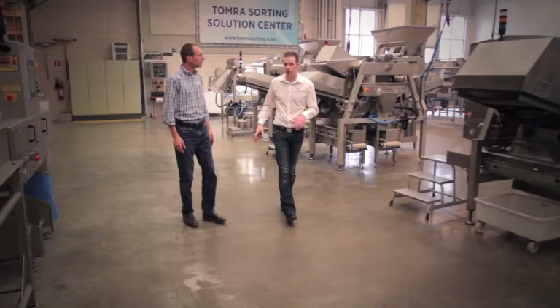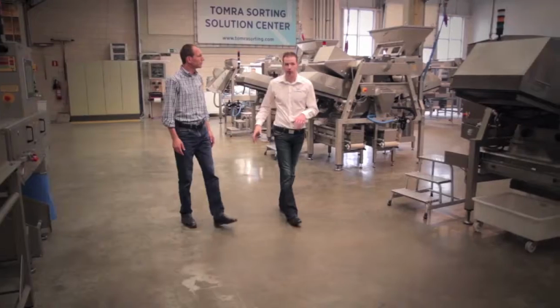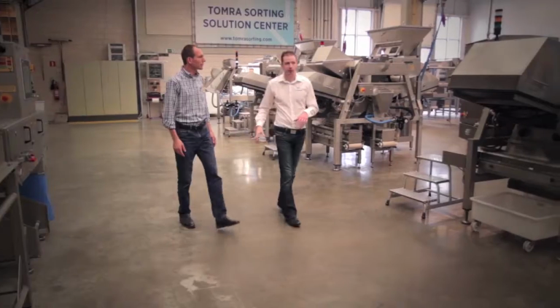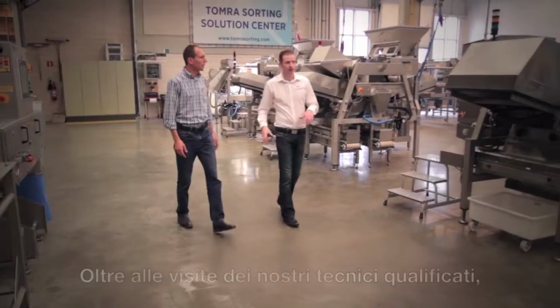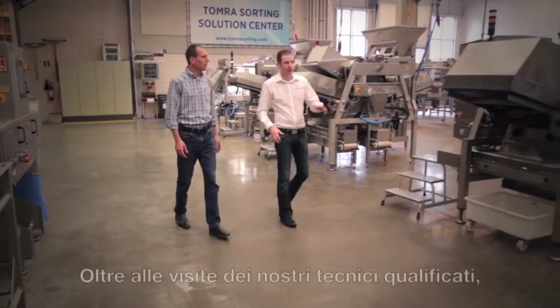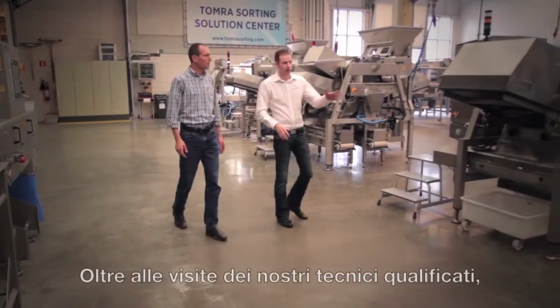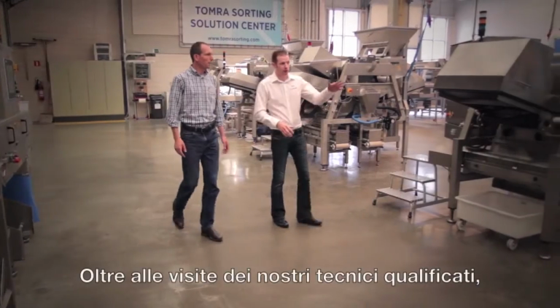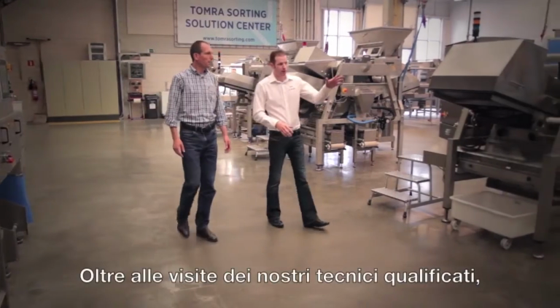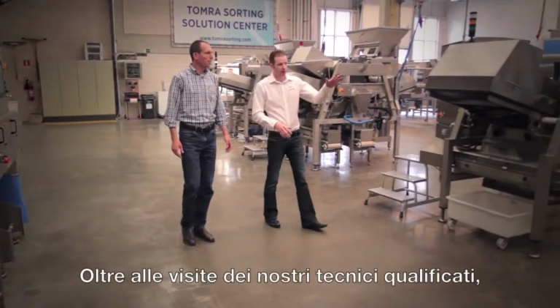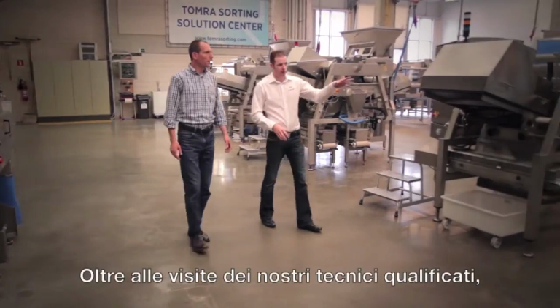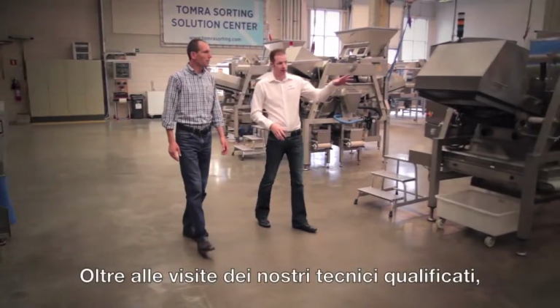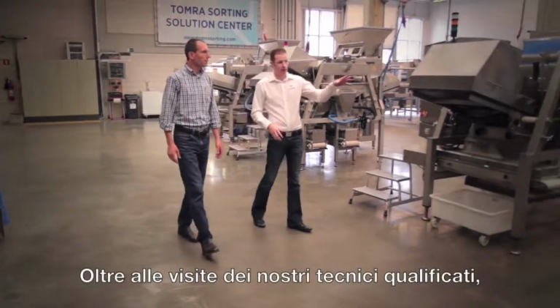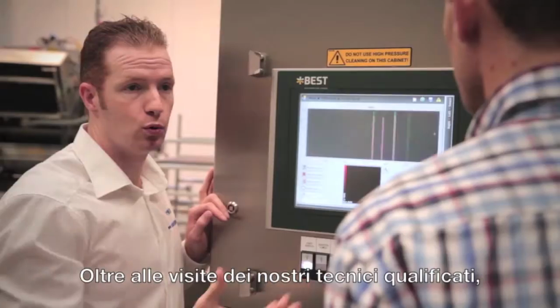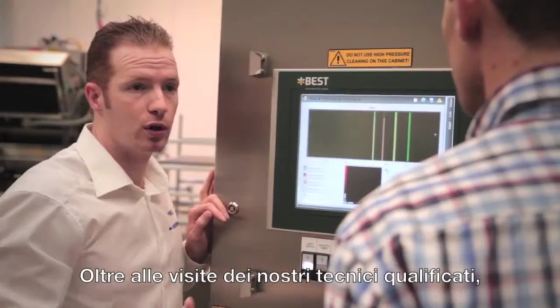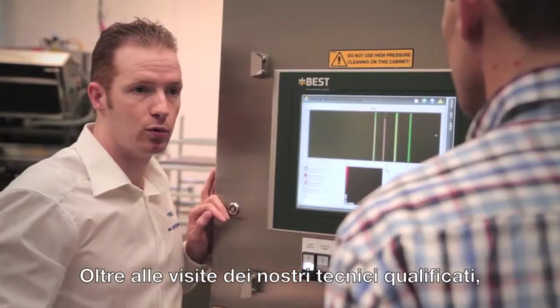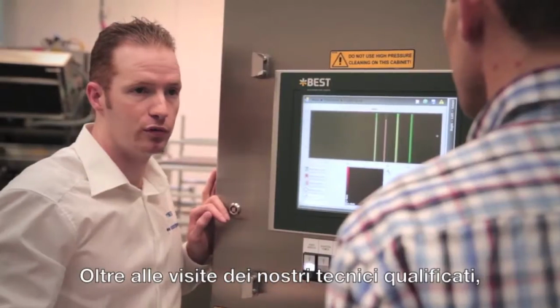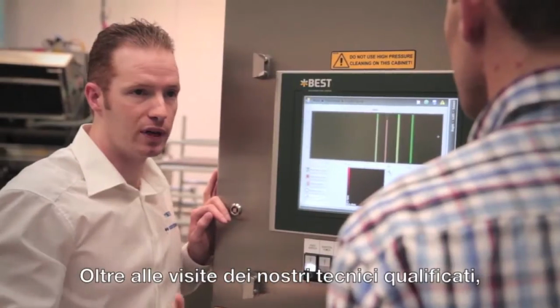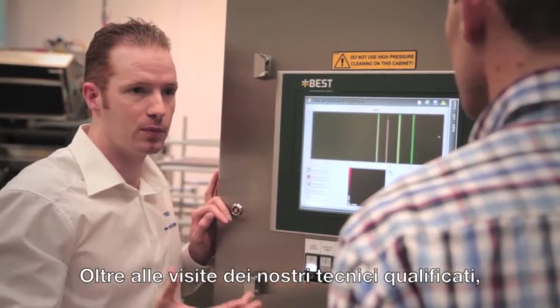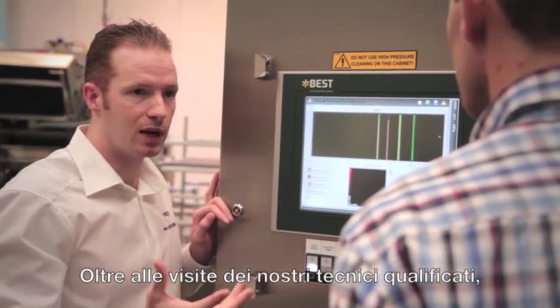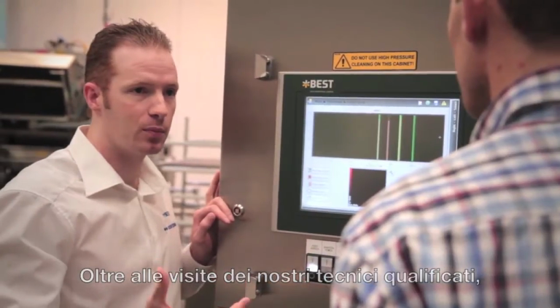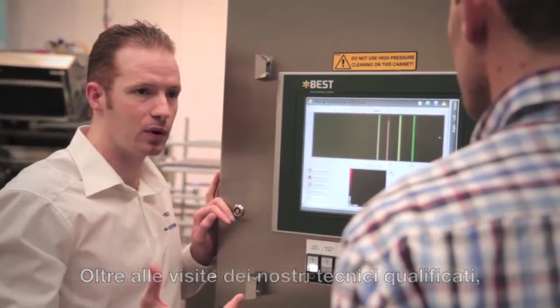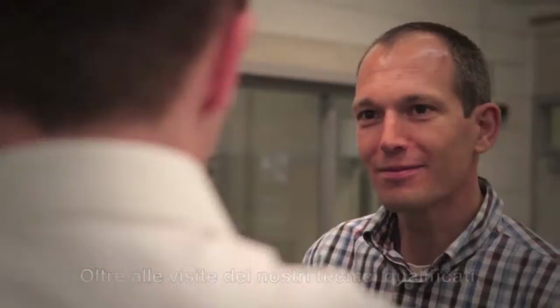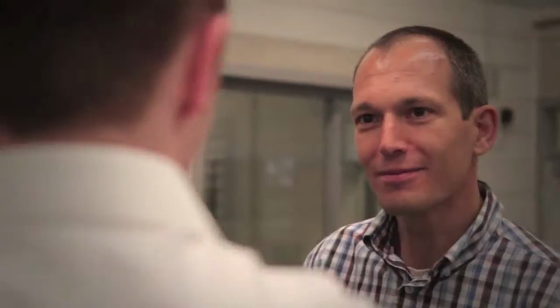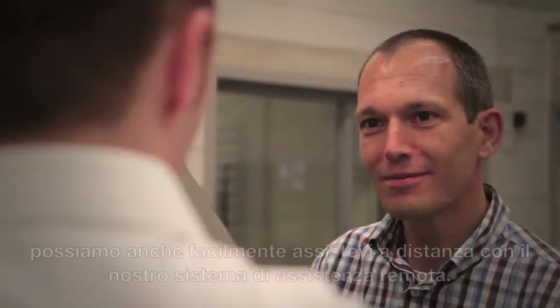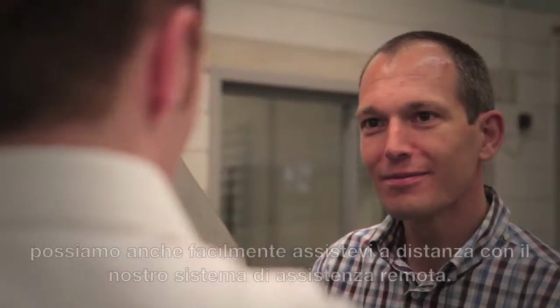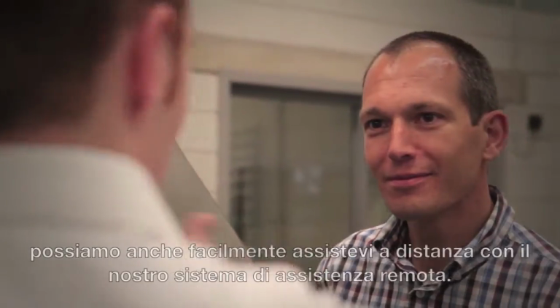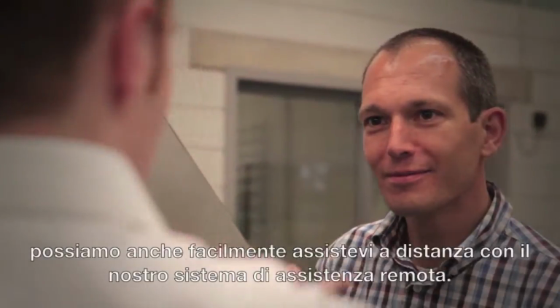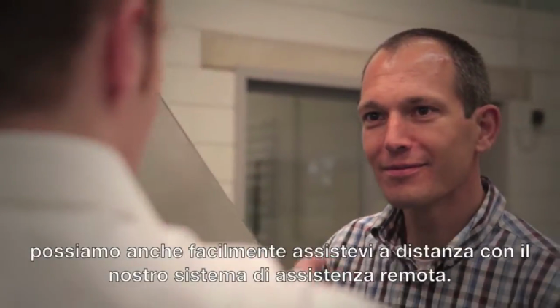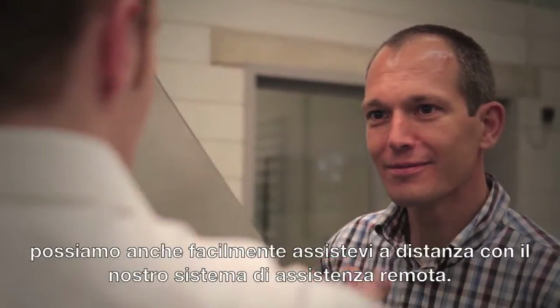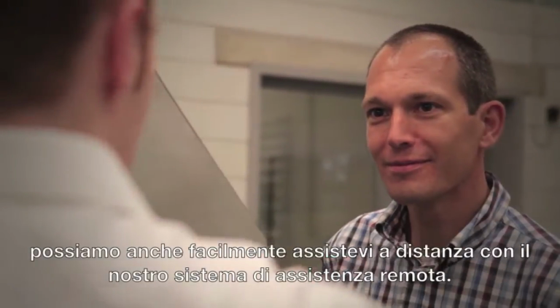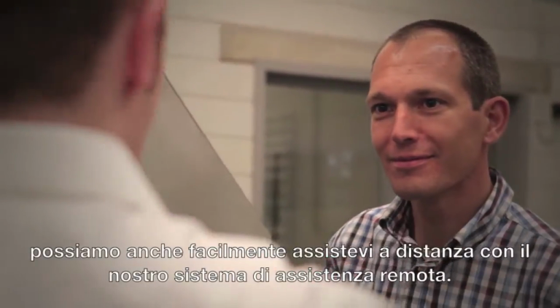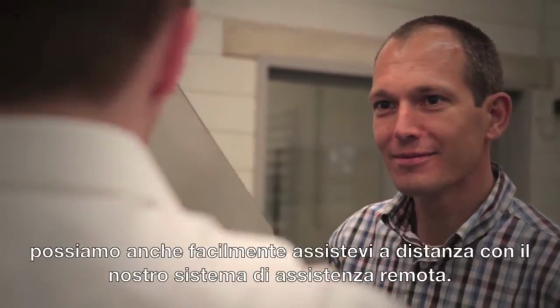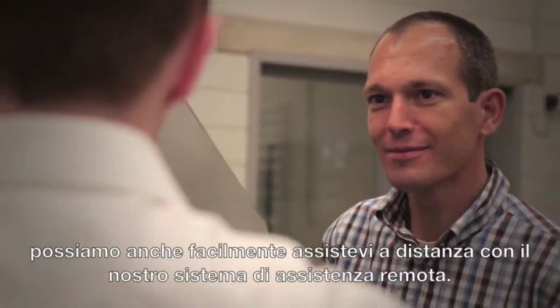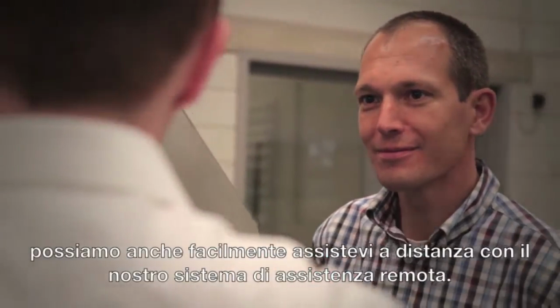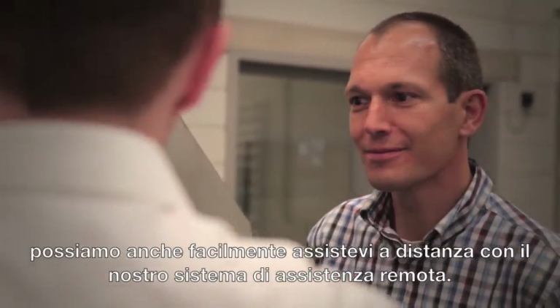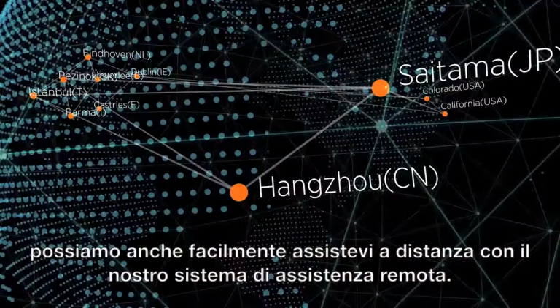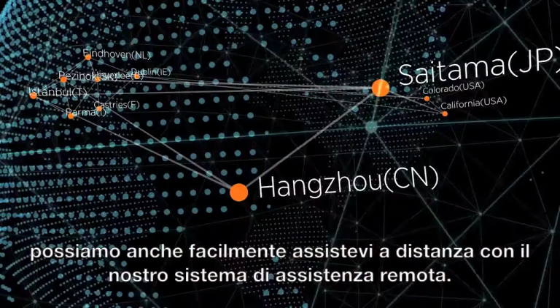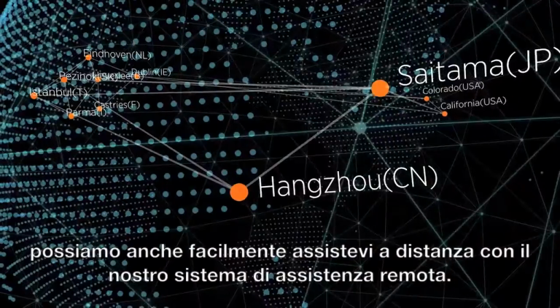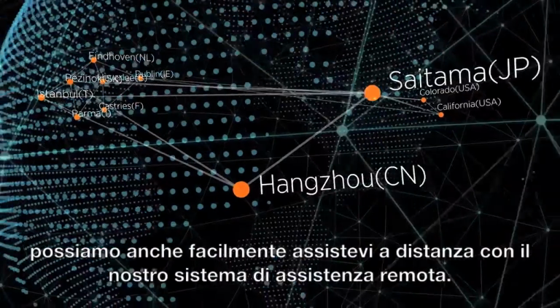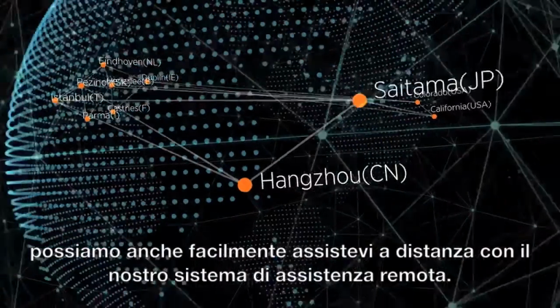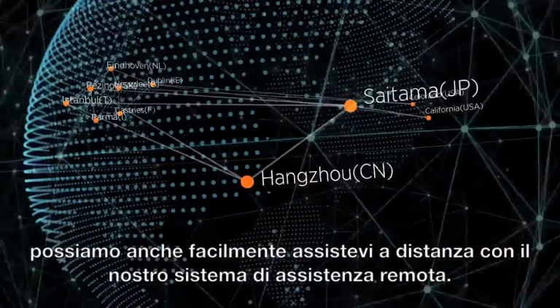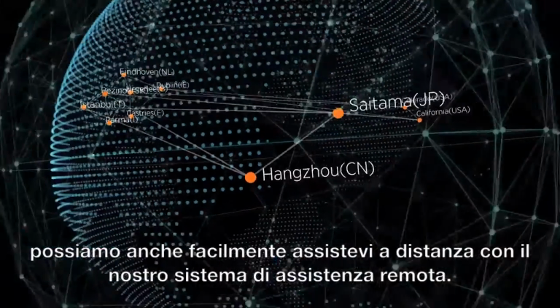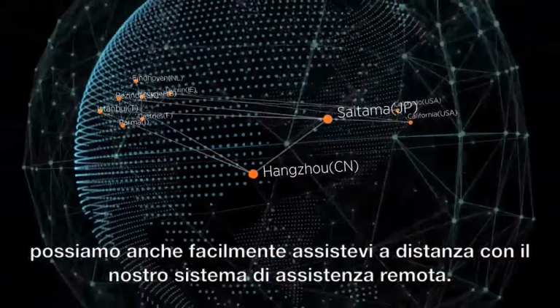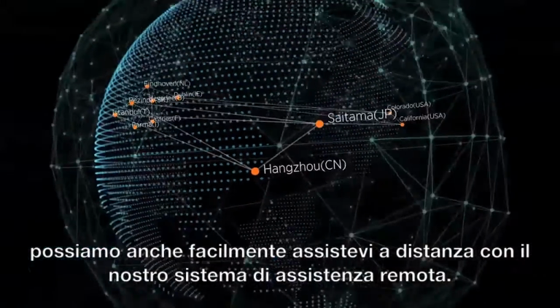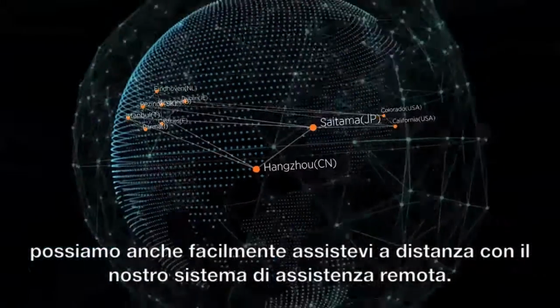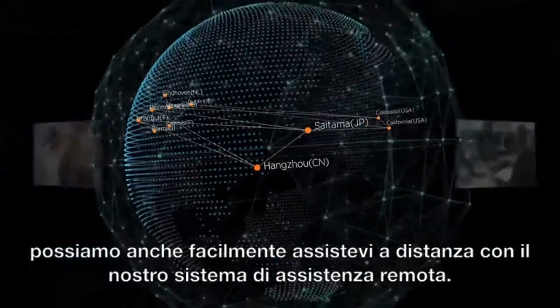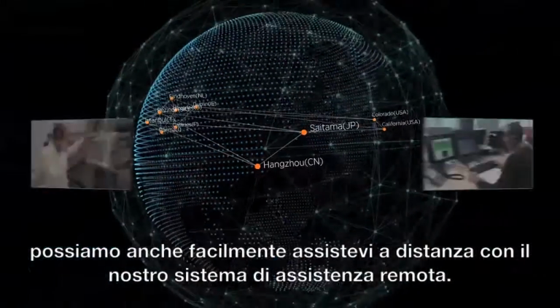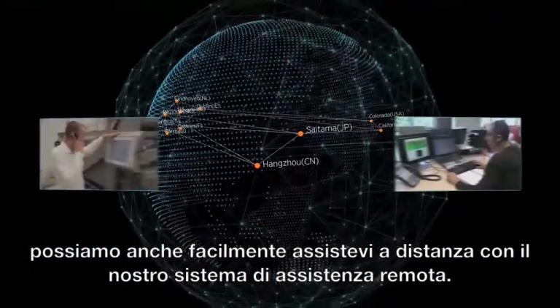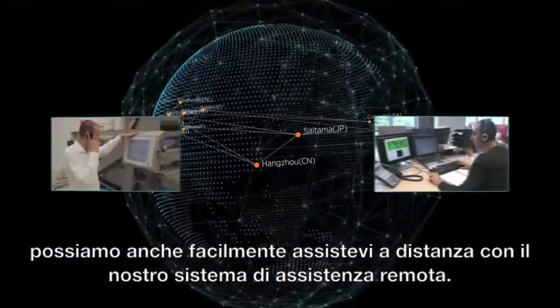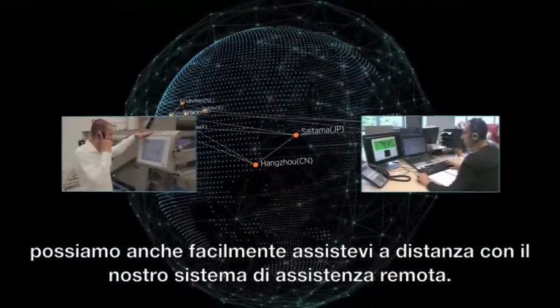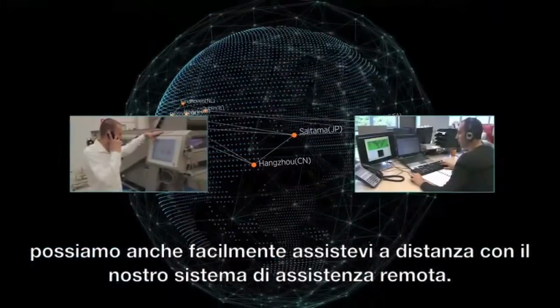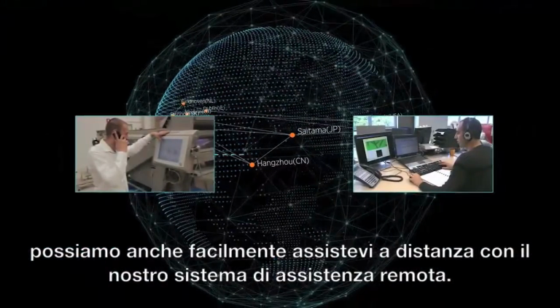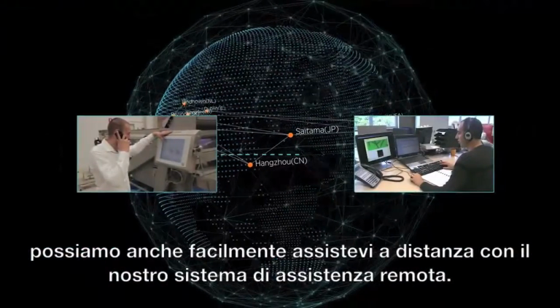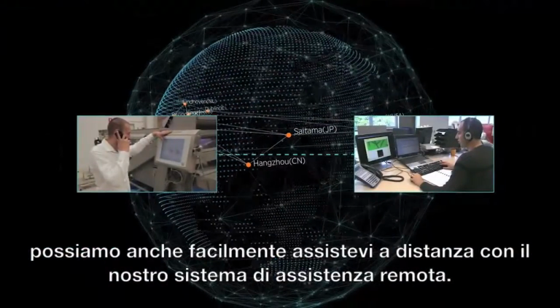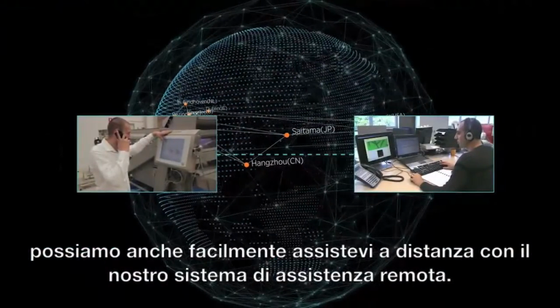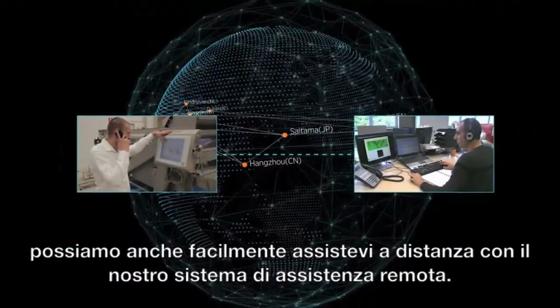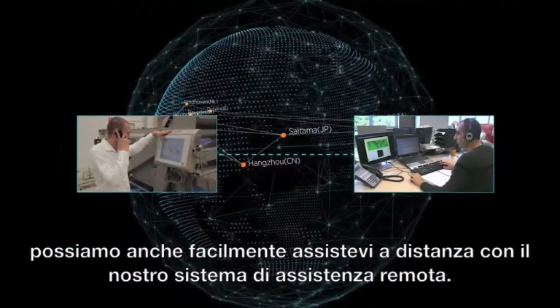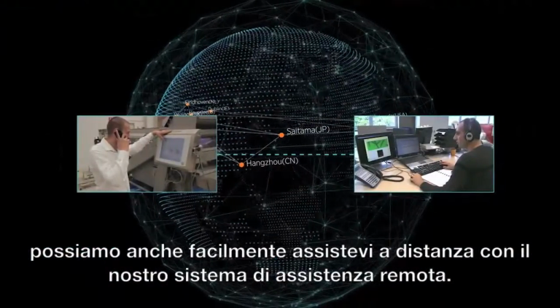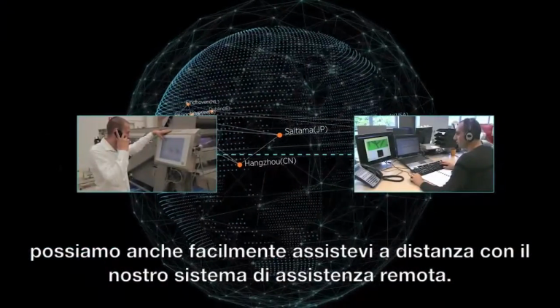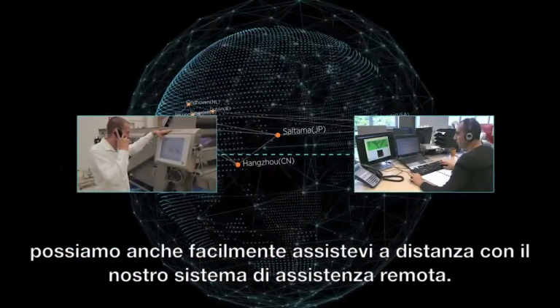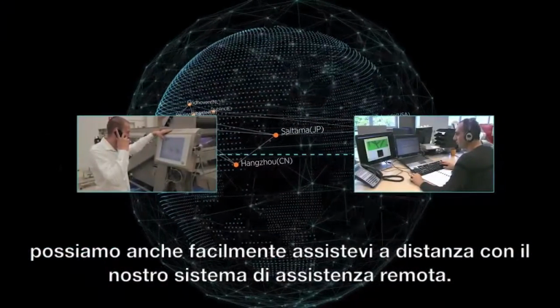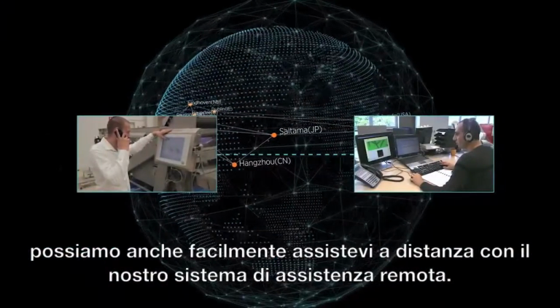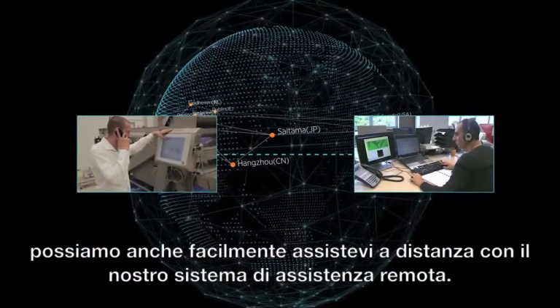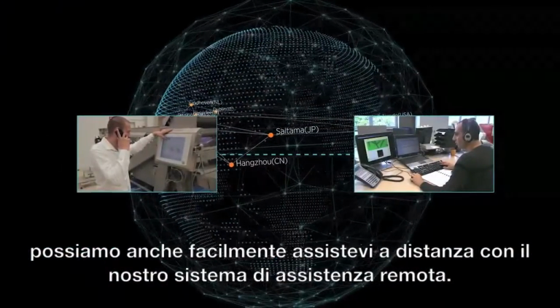Besides visits from our trained engineers, we can also easily assist from a distance with our remote engineering system.